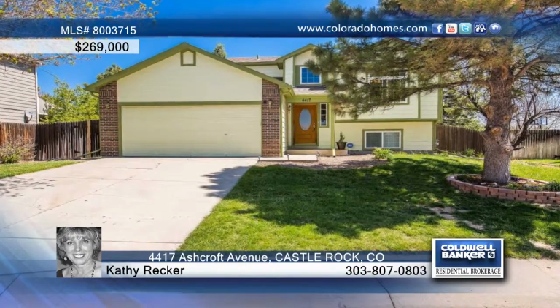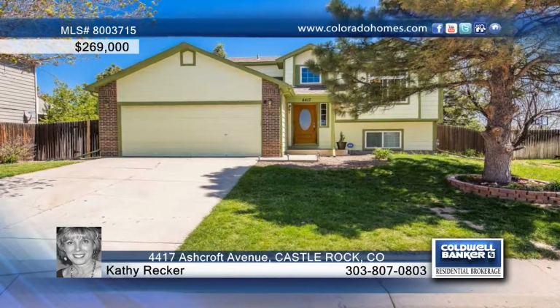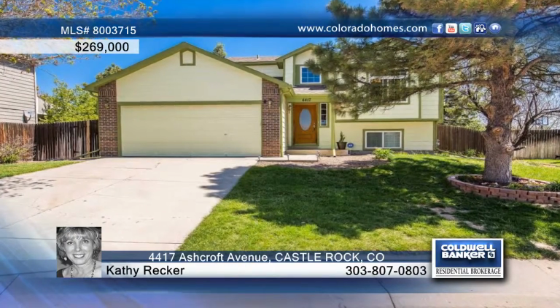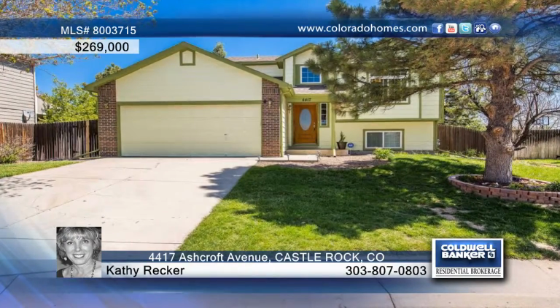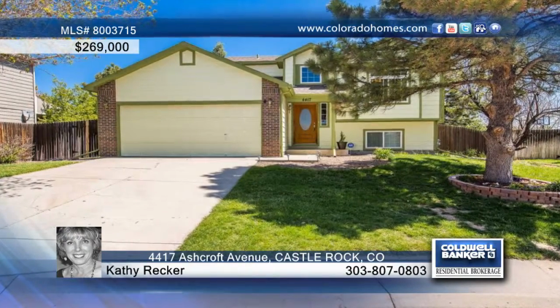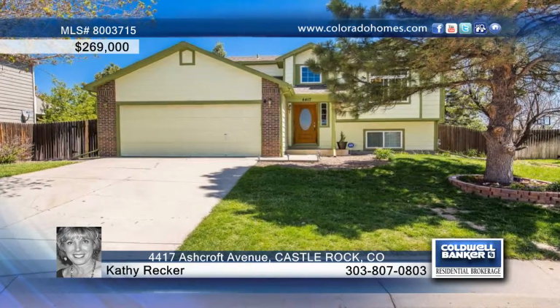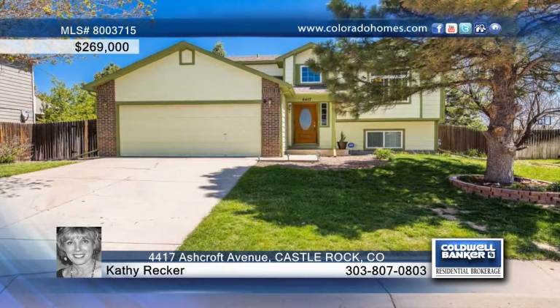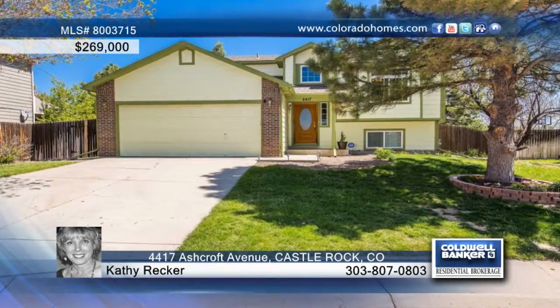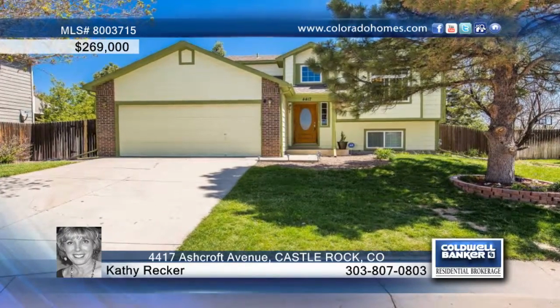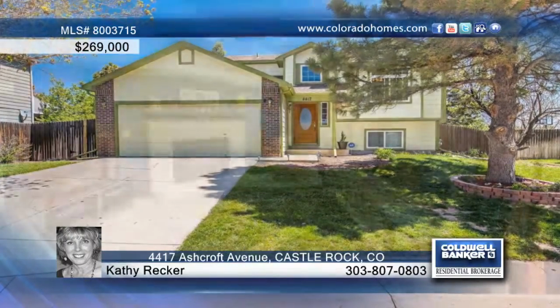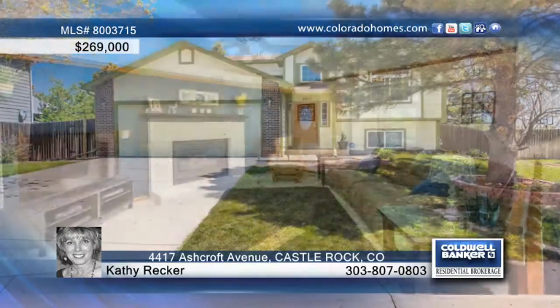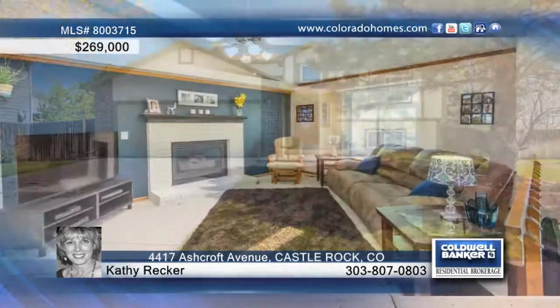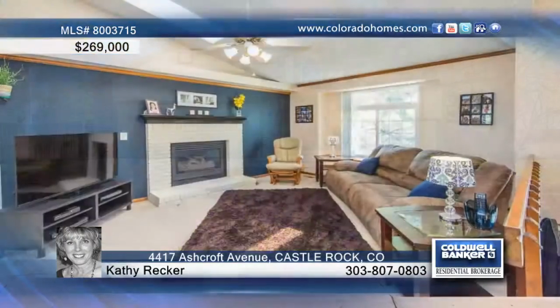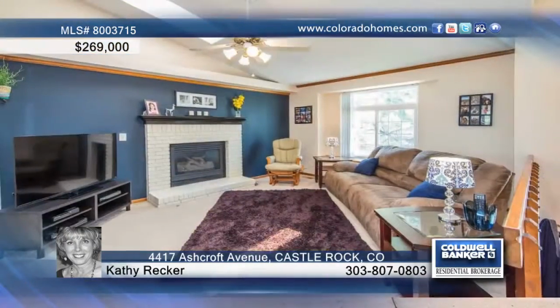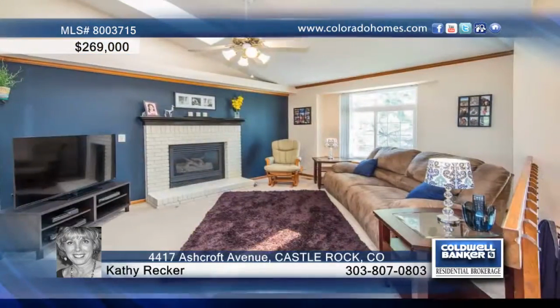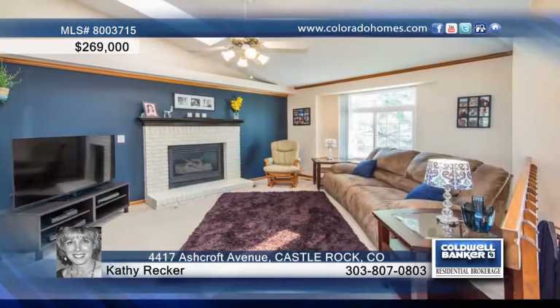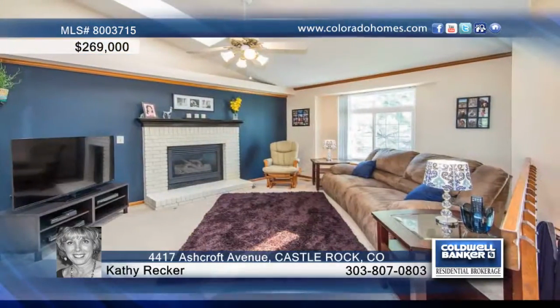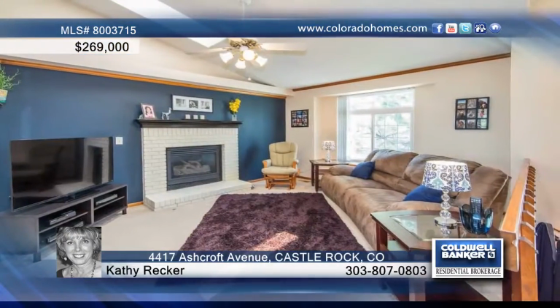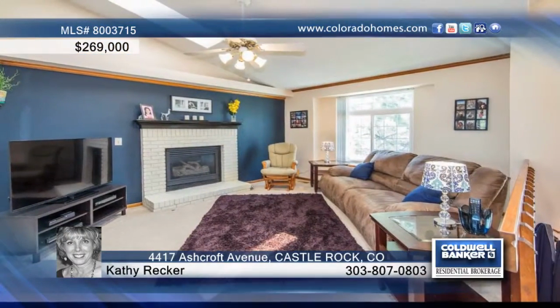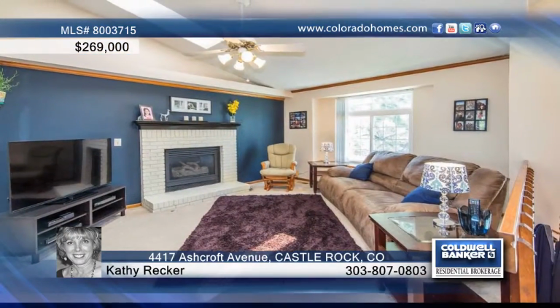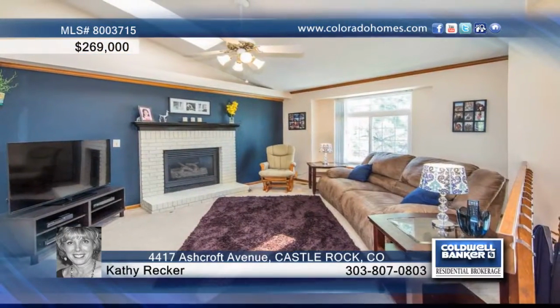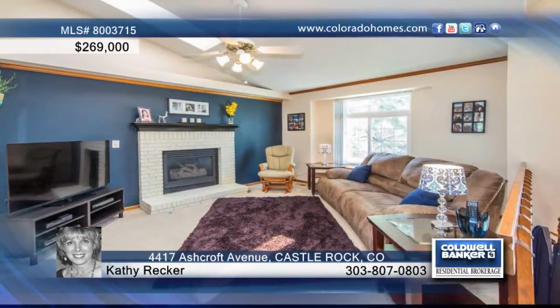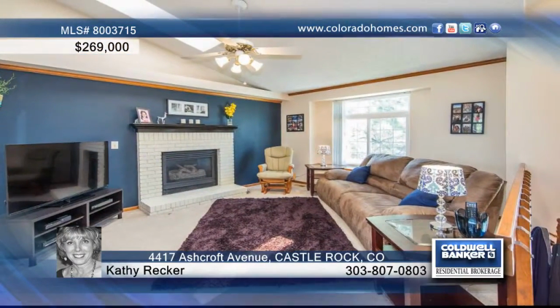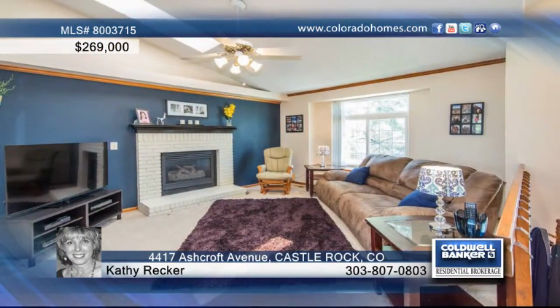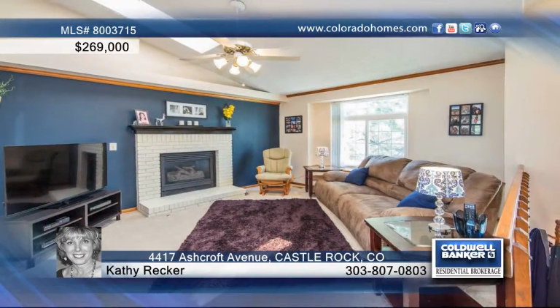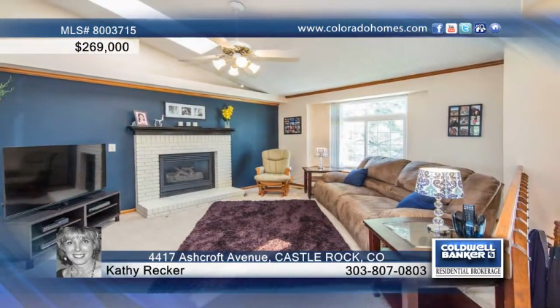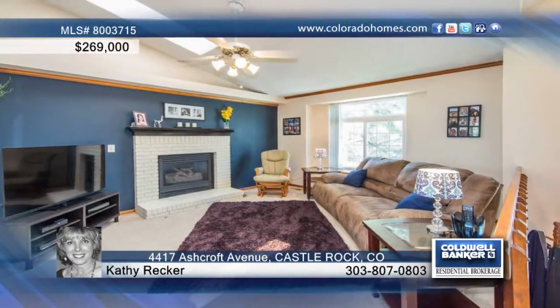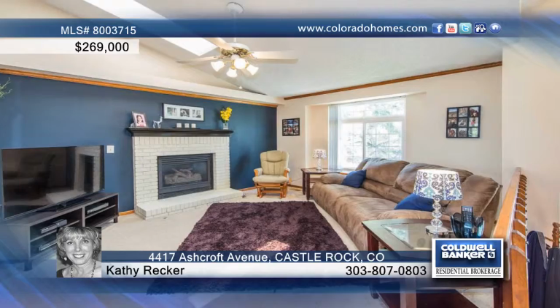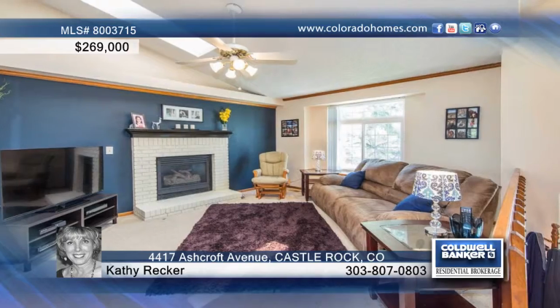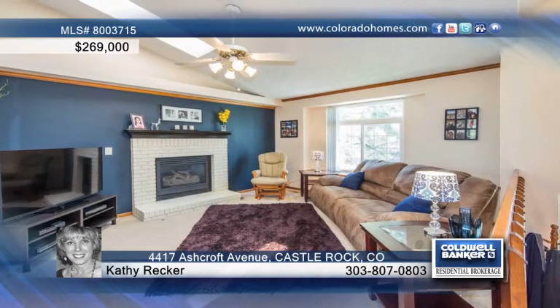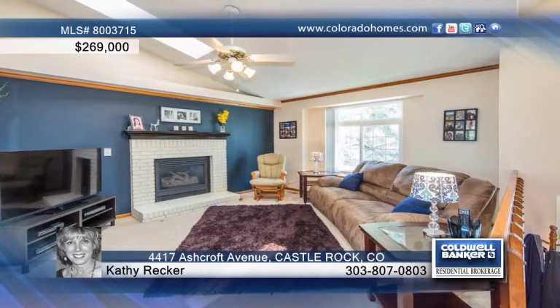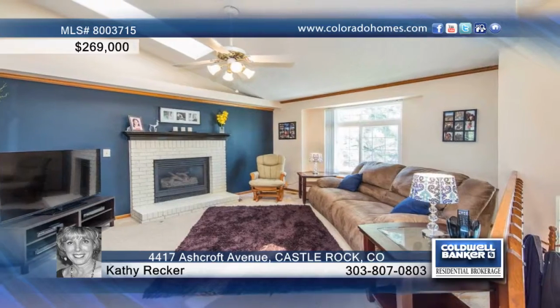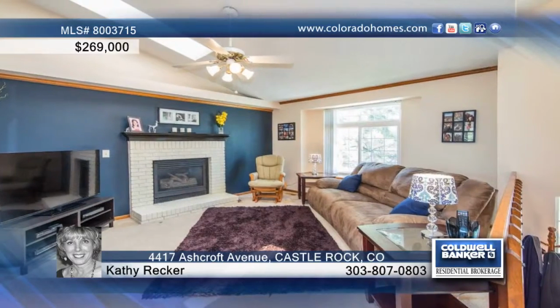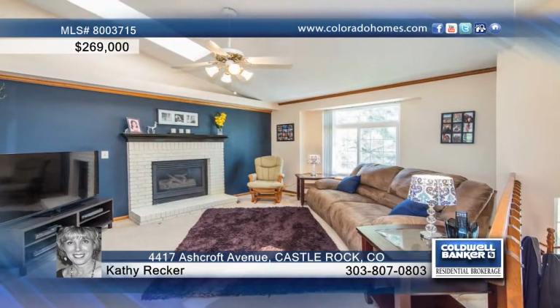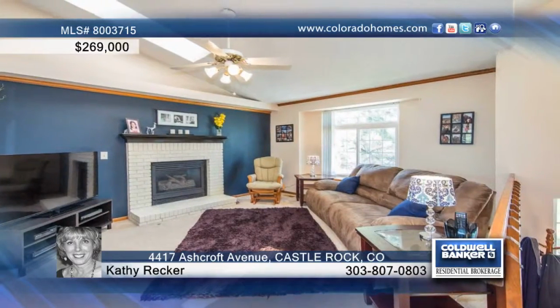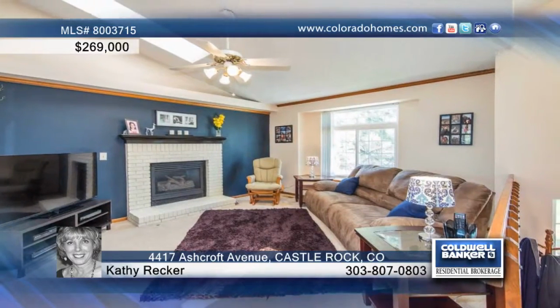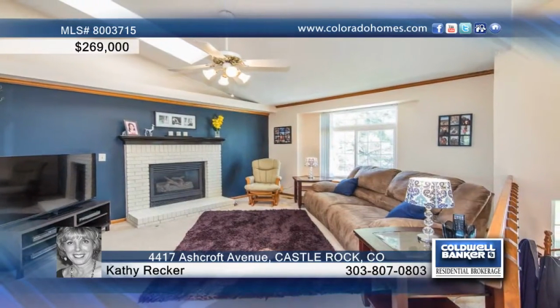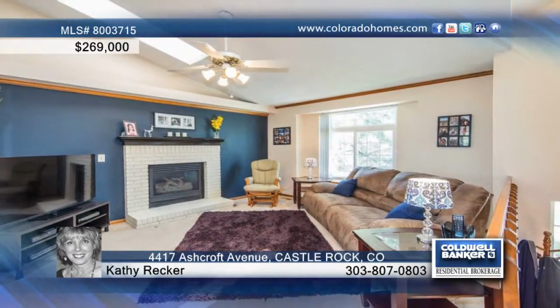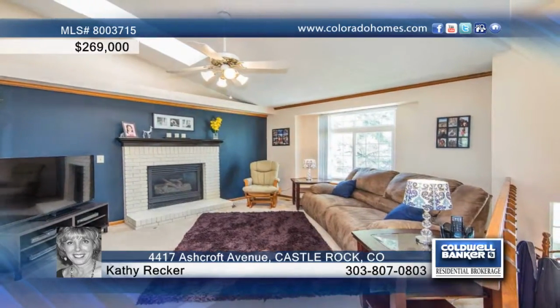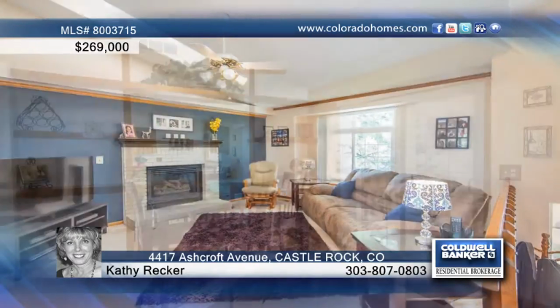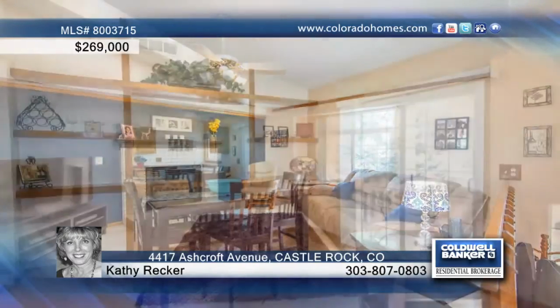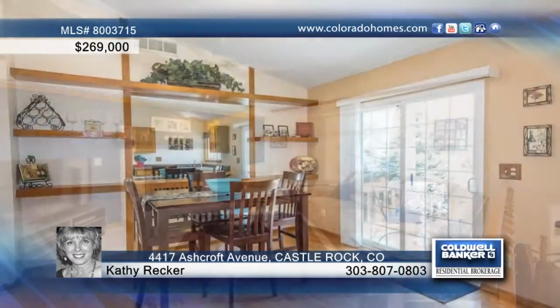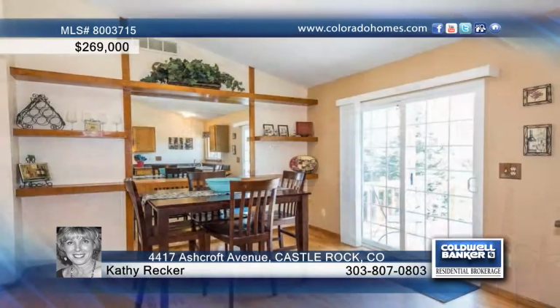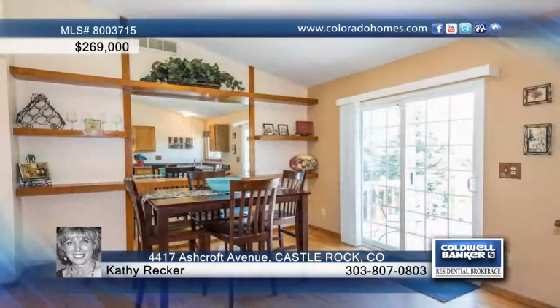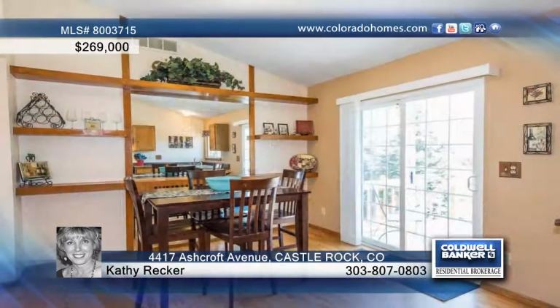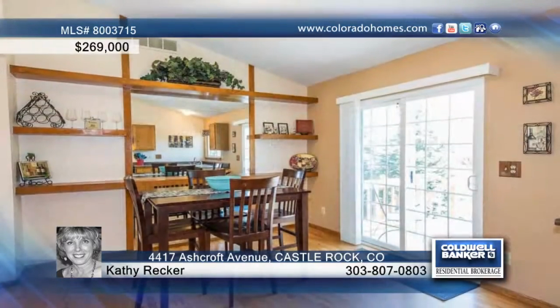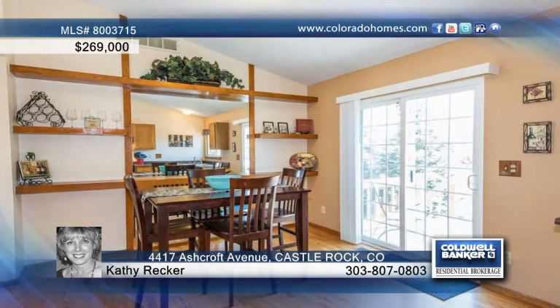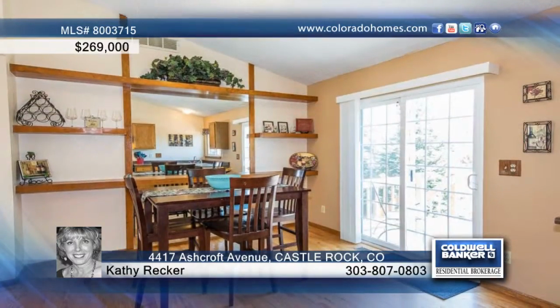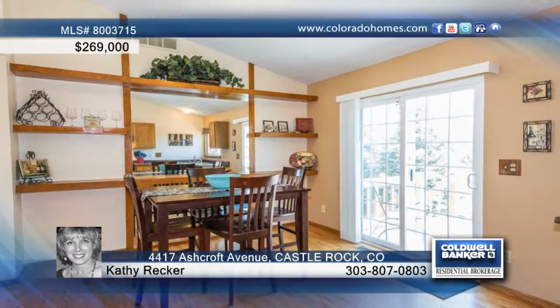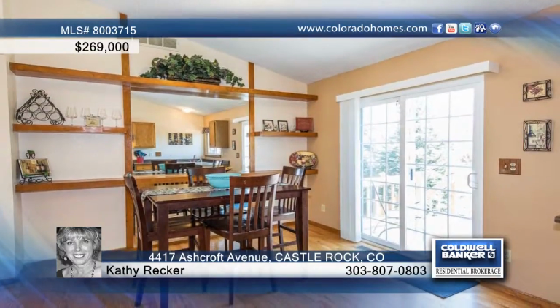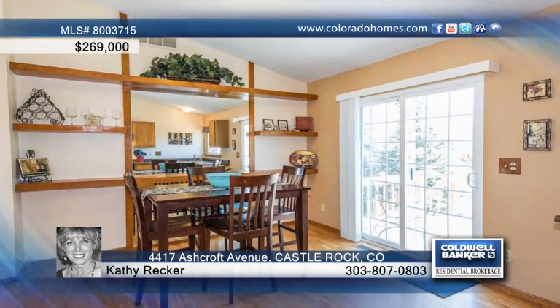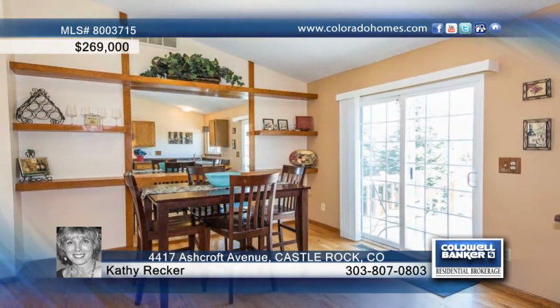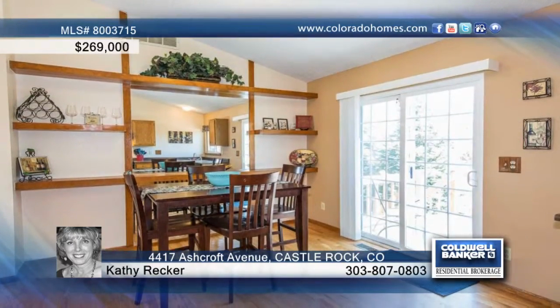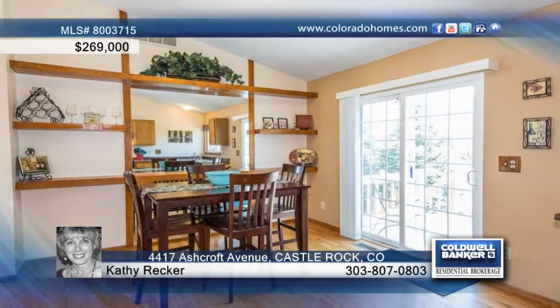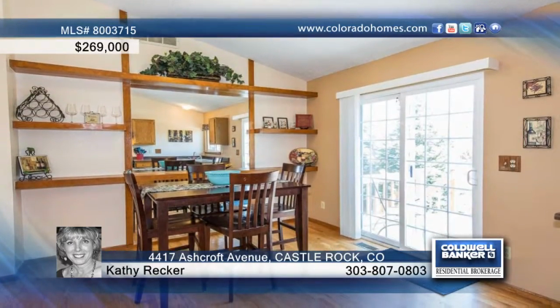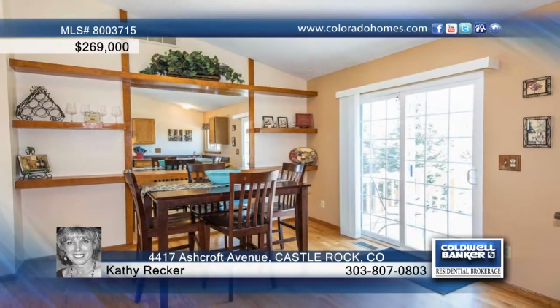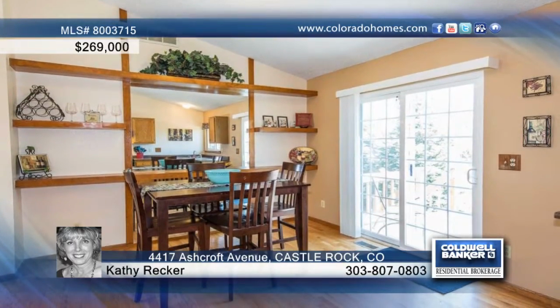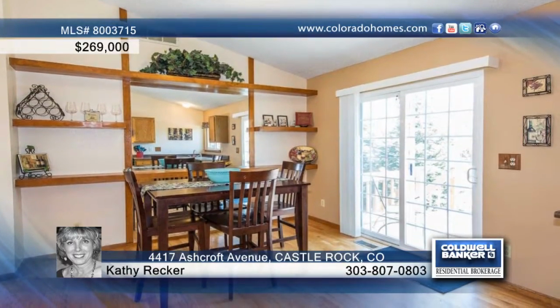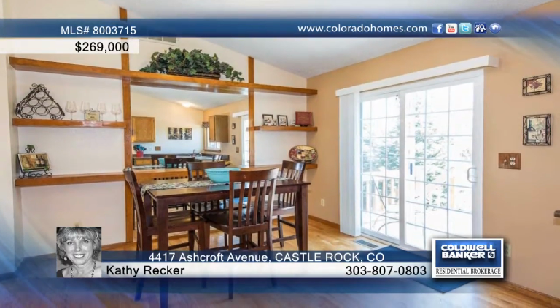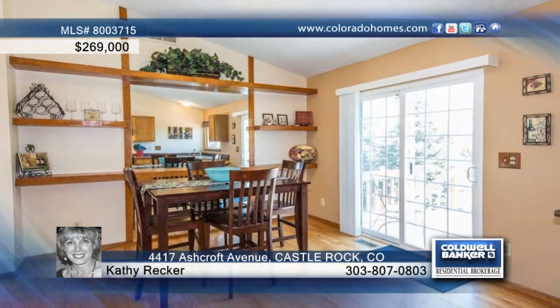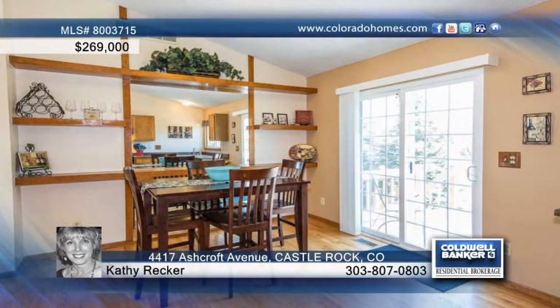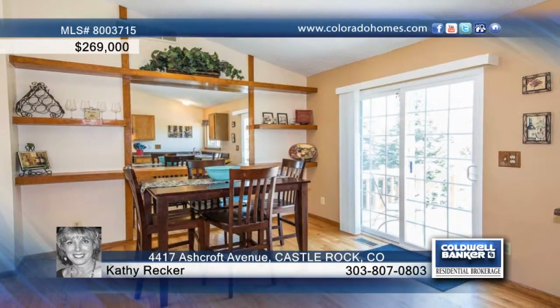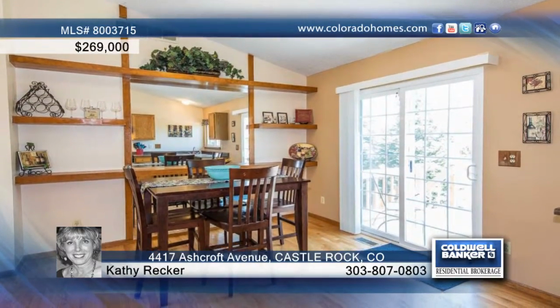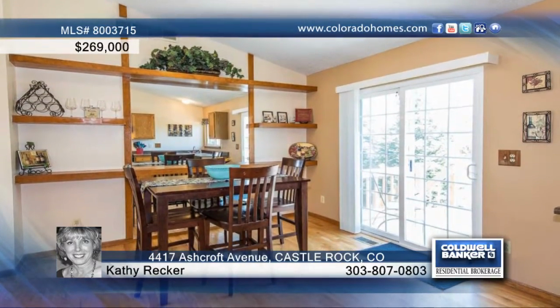4417 Ashcroft Avenue is a great three-bed, two-bath home located in a cul-de-sac within walking distance to the park and pool.